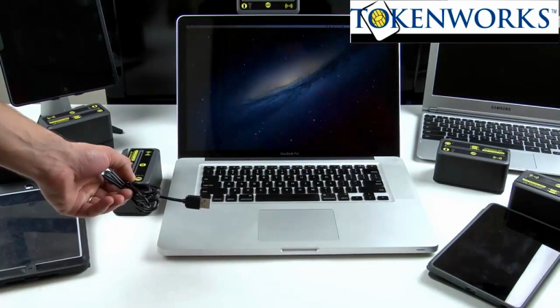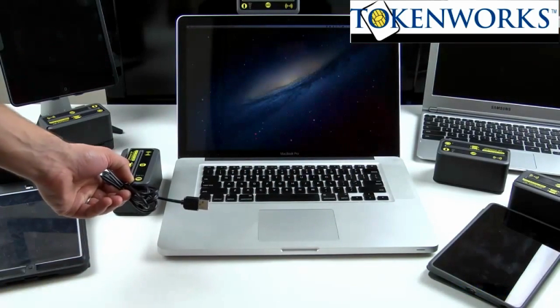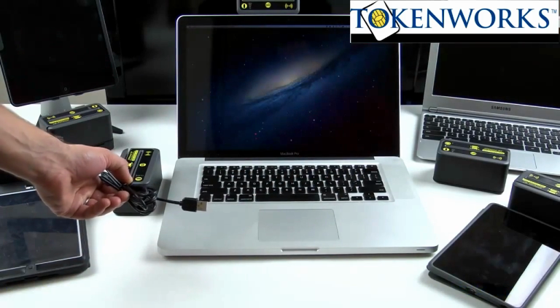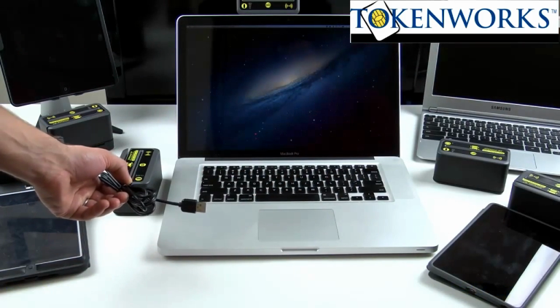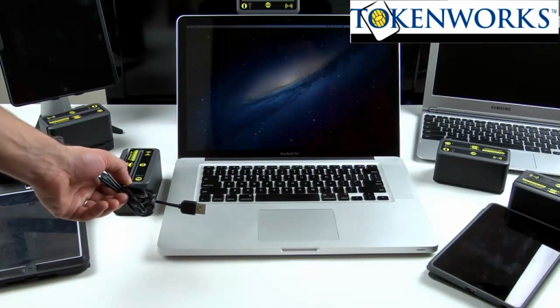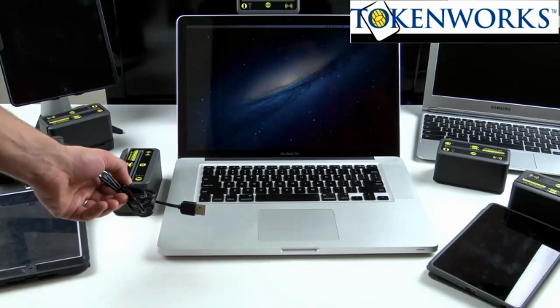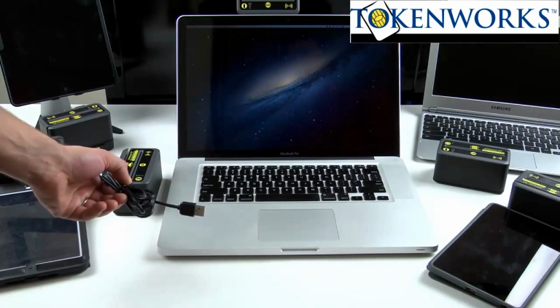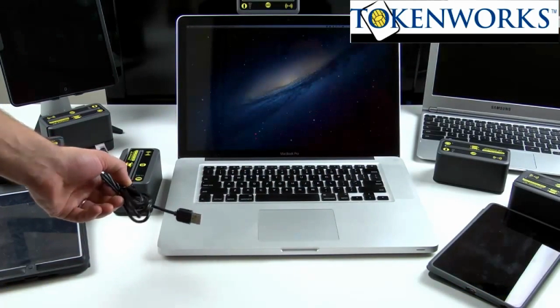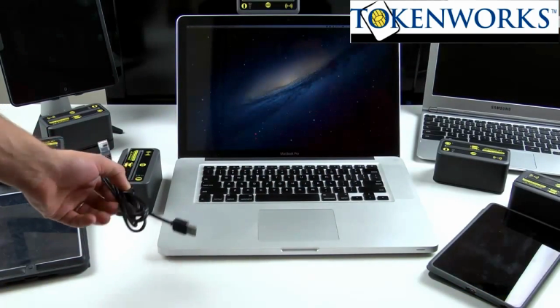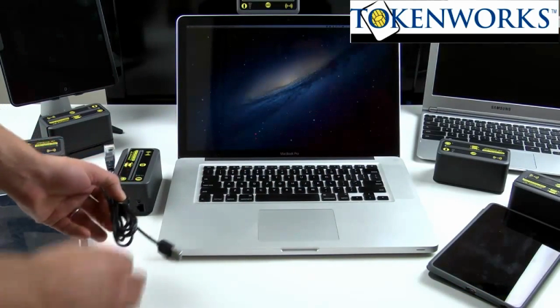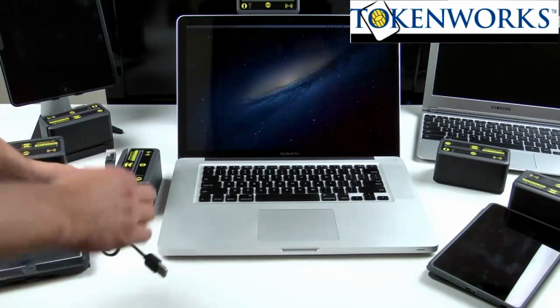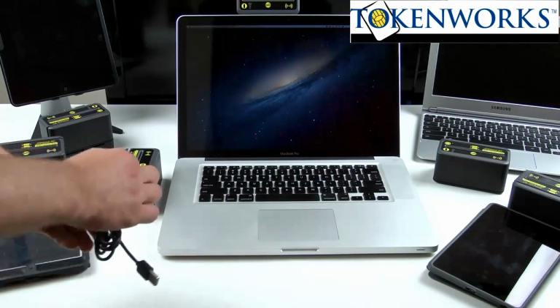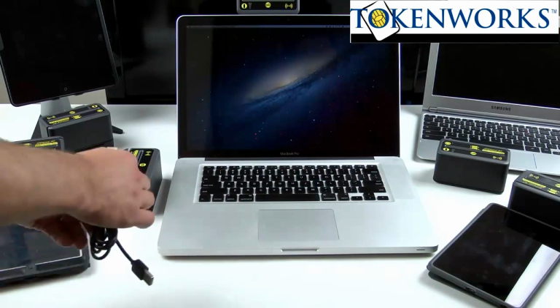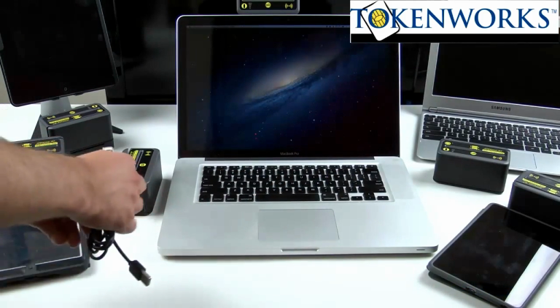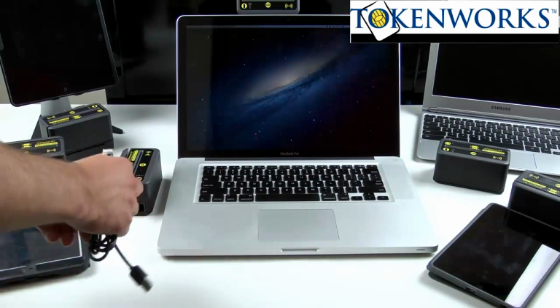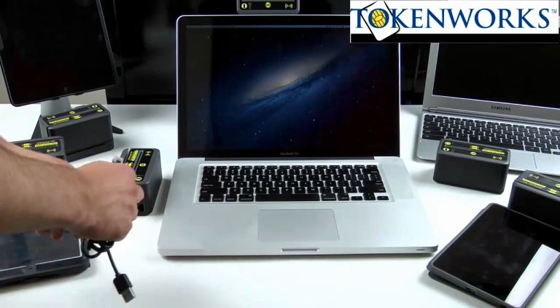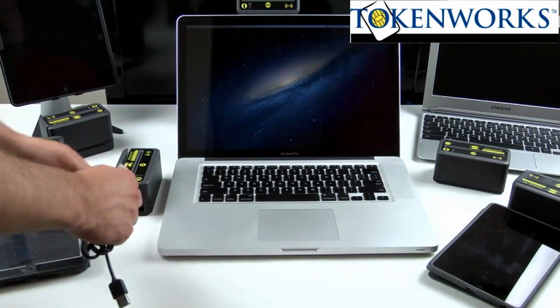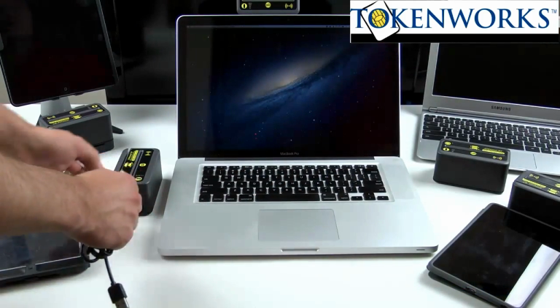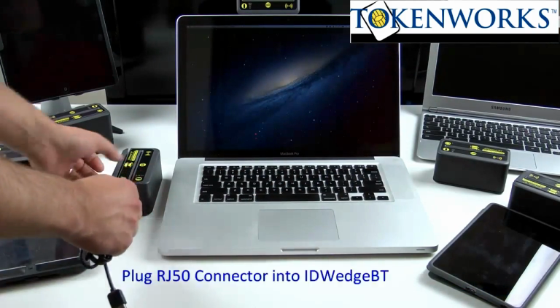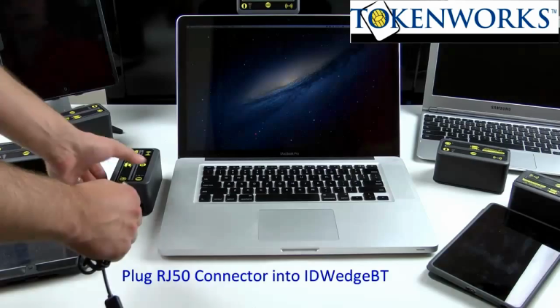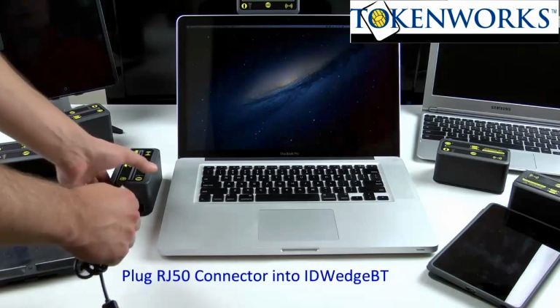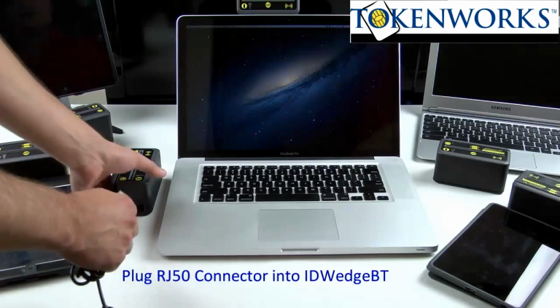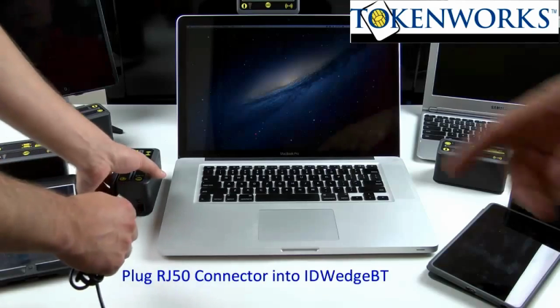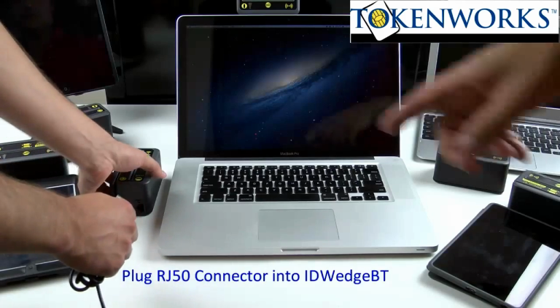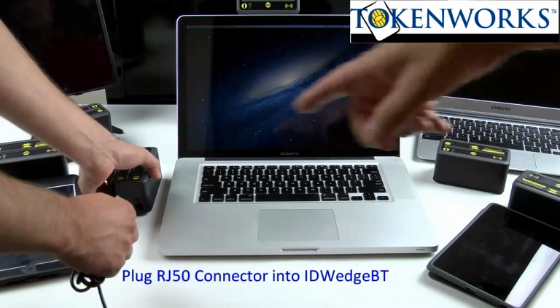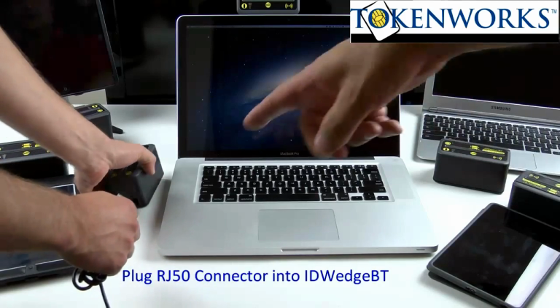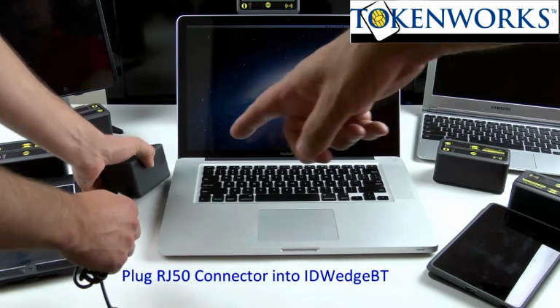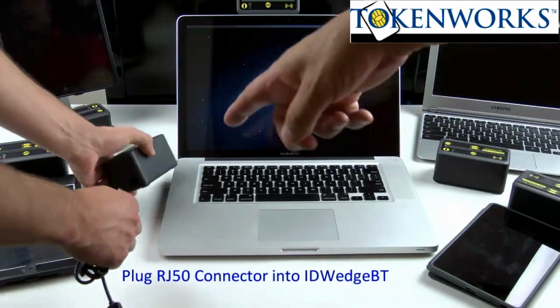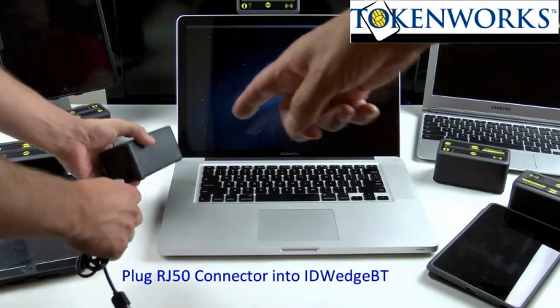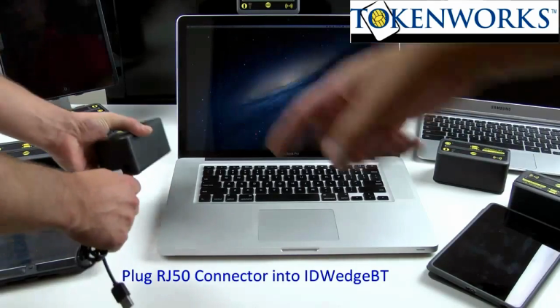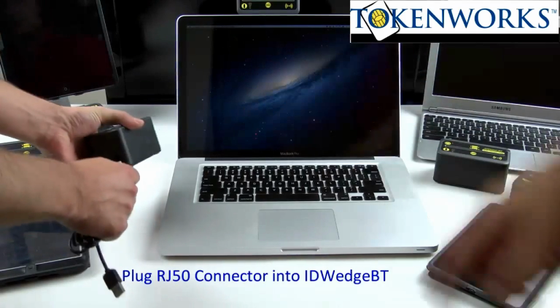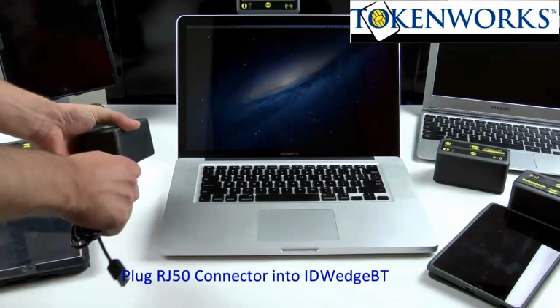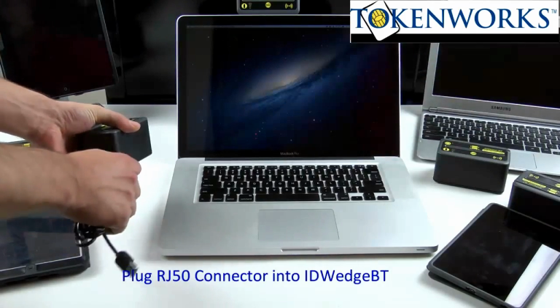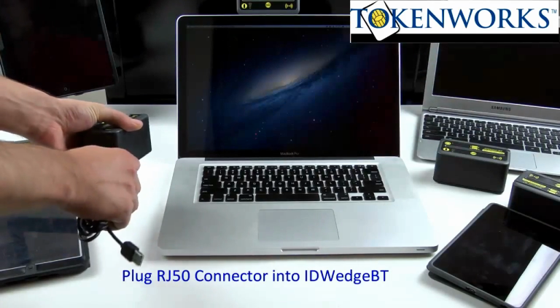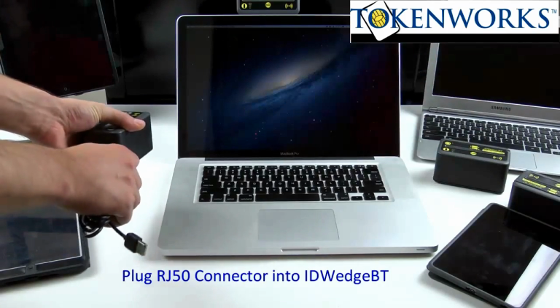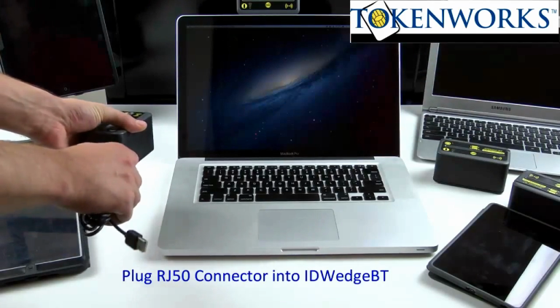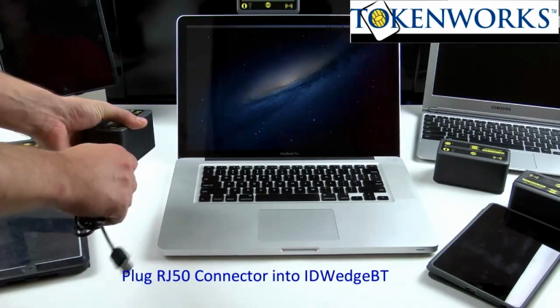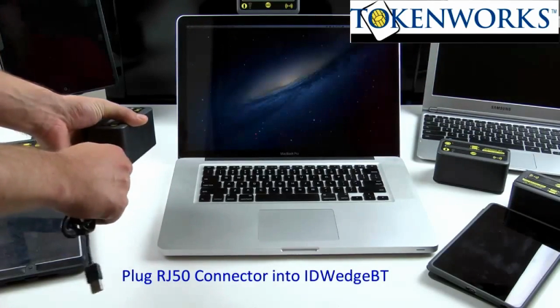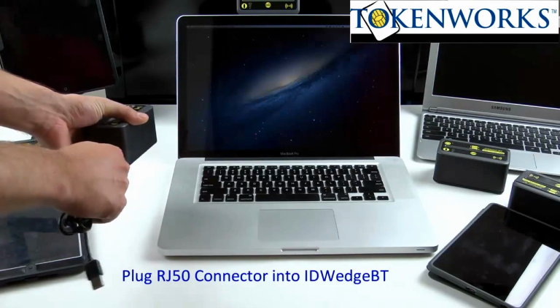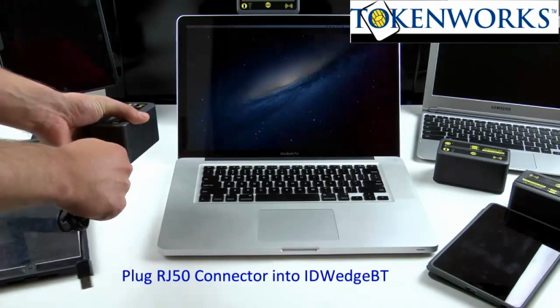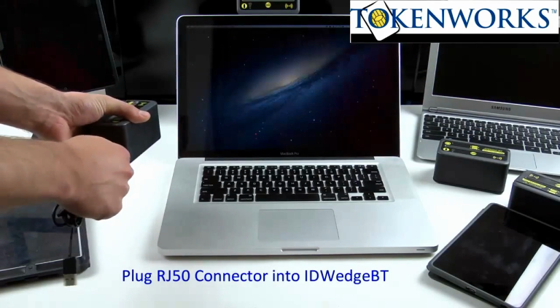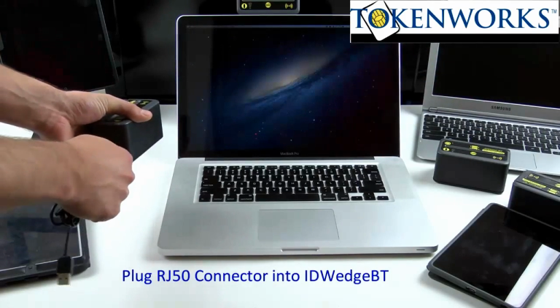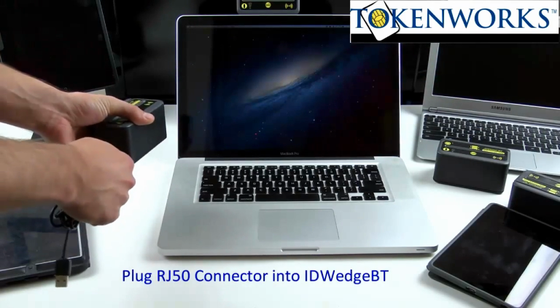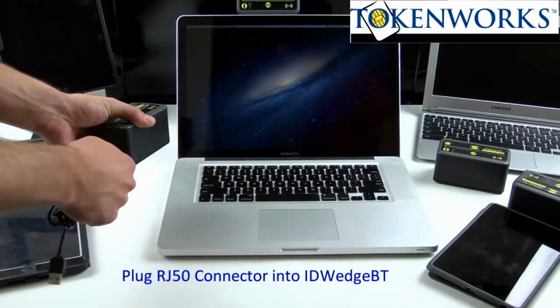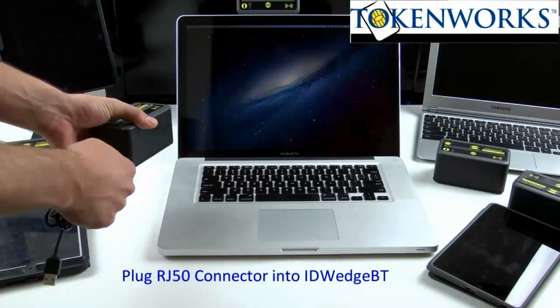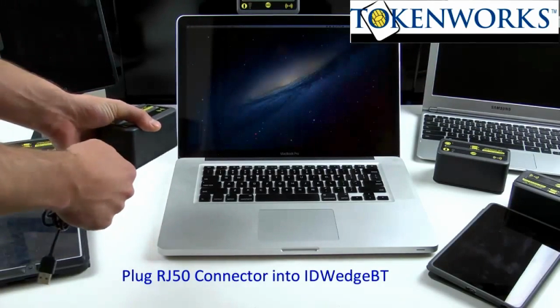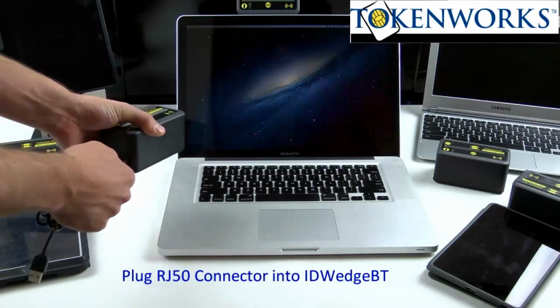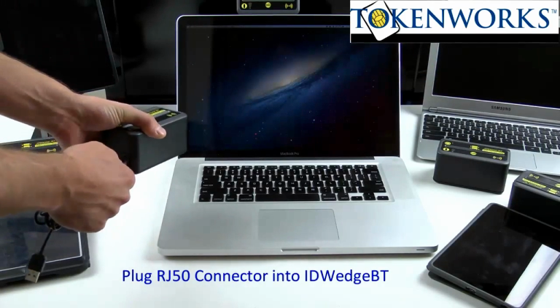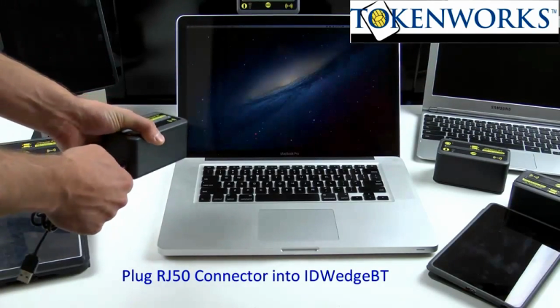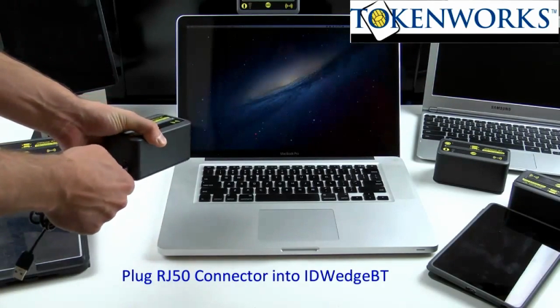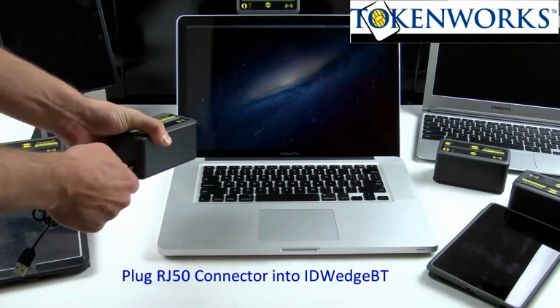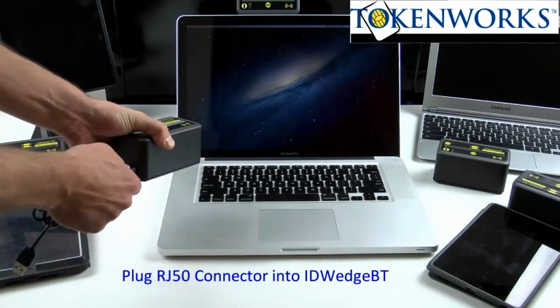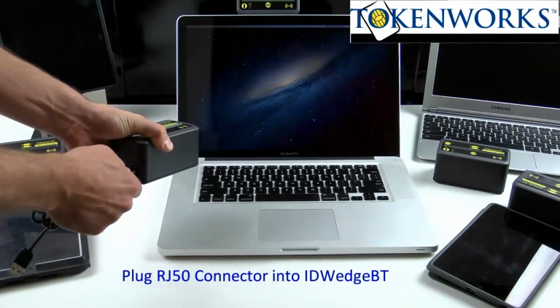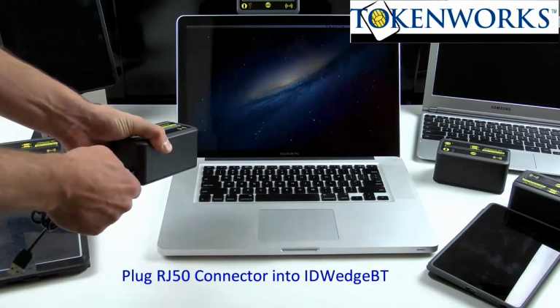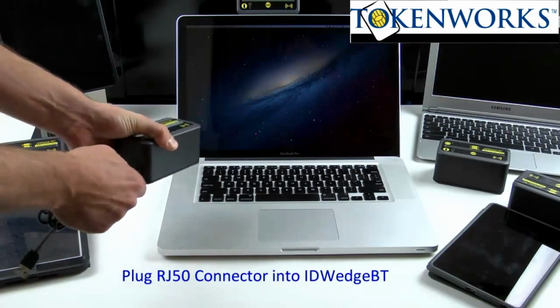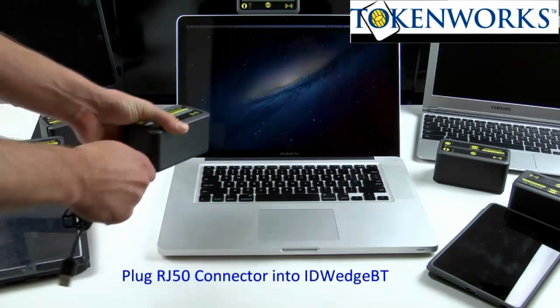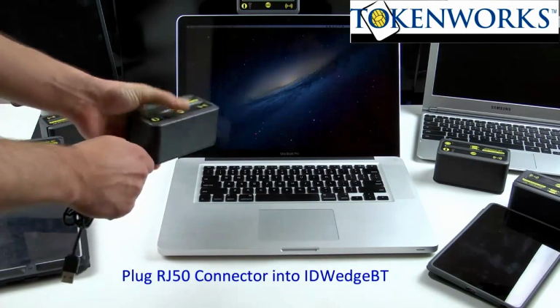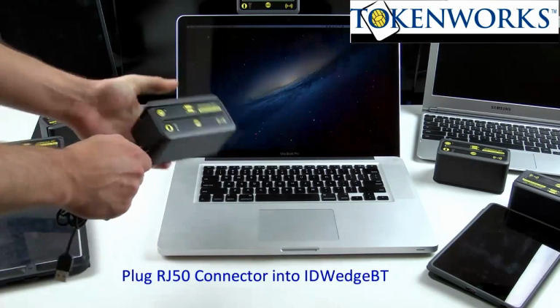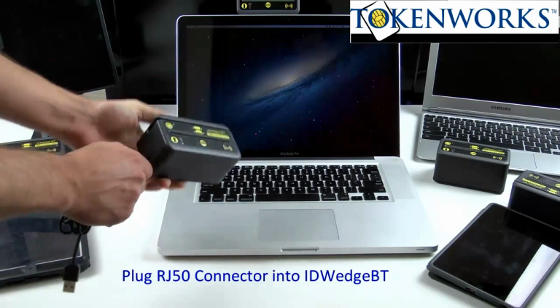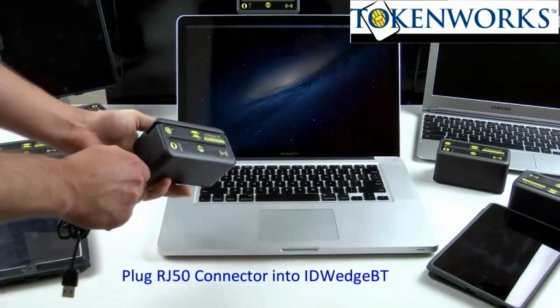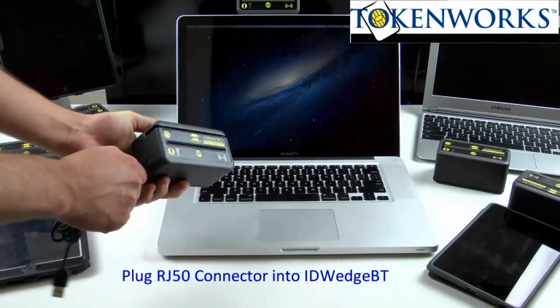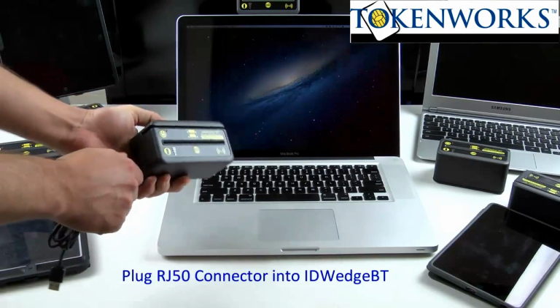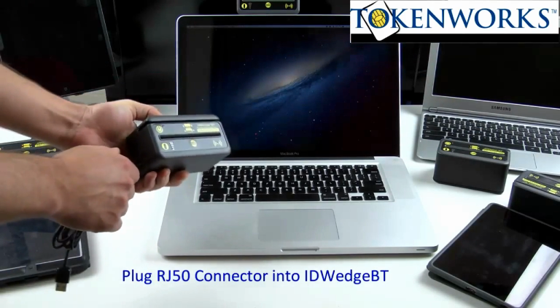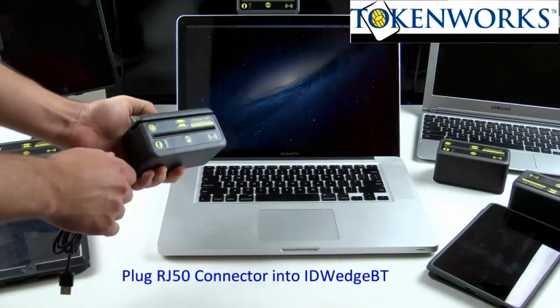The first step in the process is to plug the cable into the ID Wedge BT. It clicks into place.